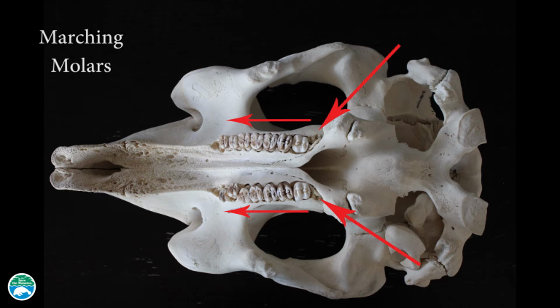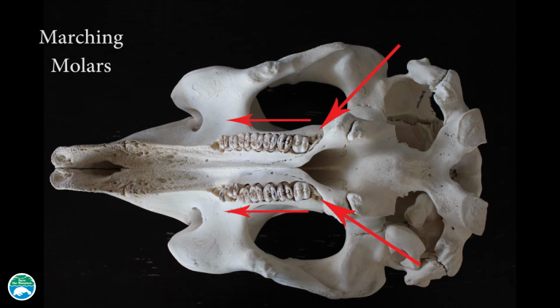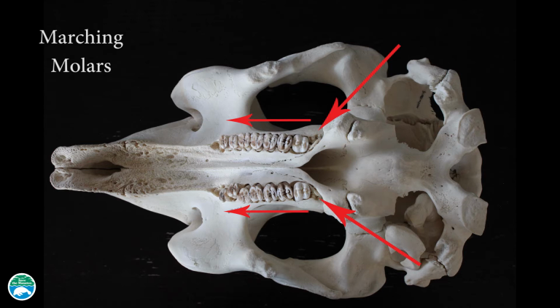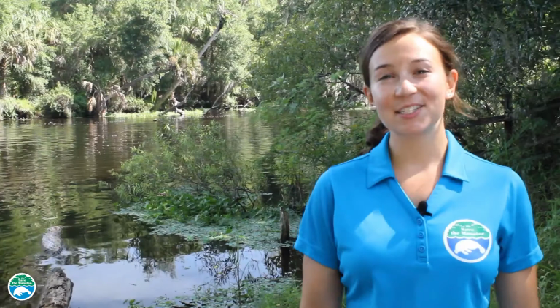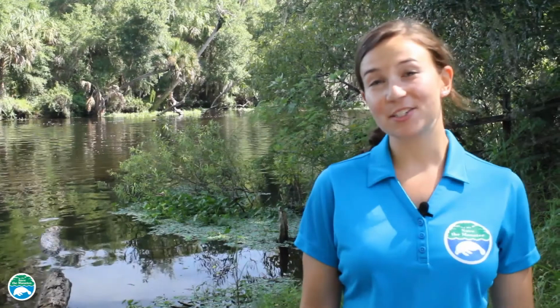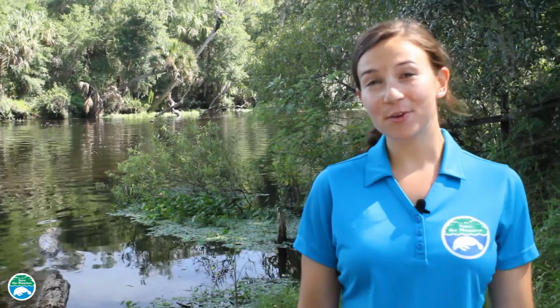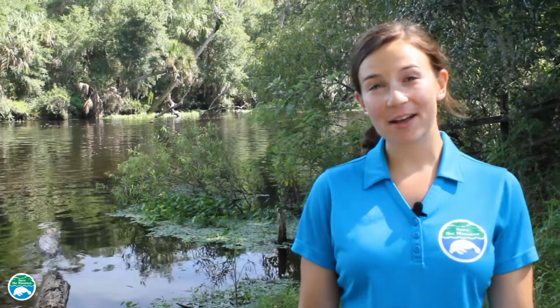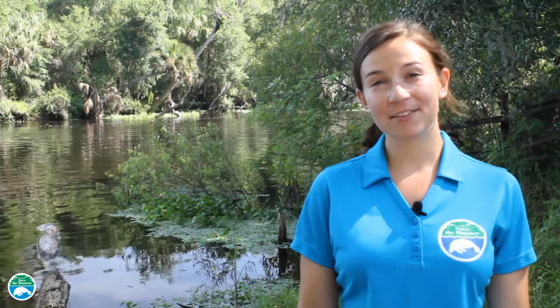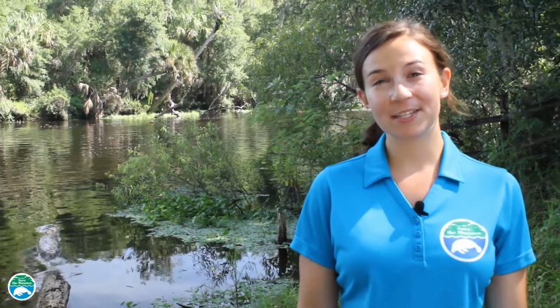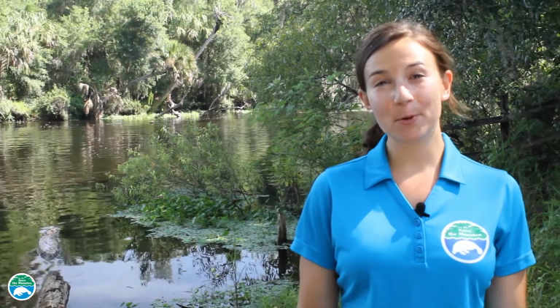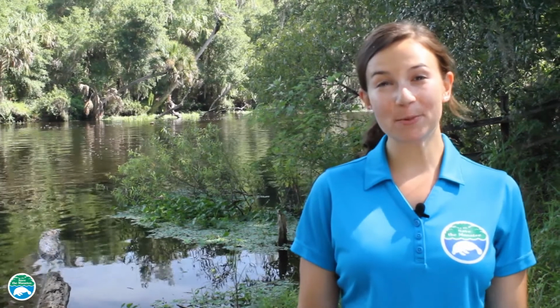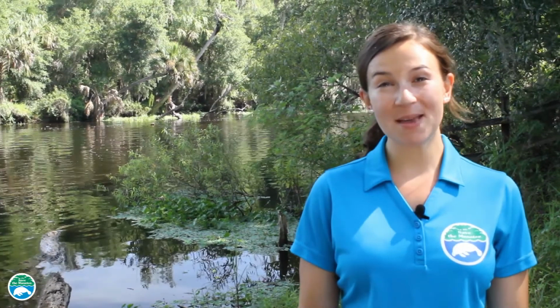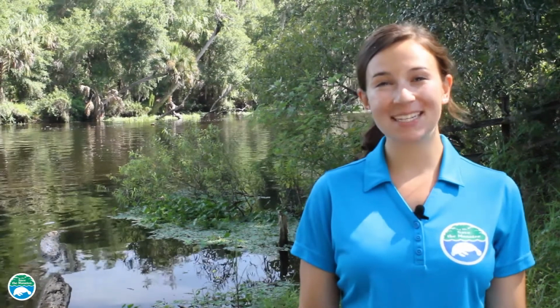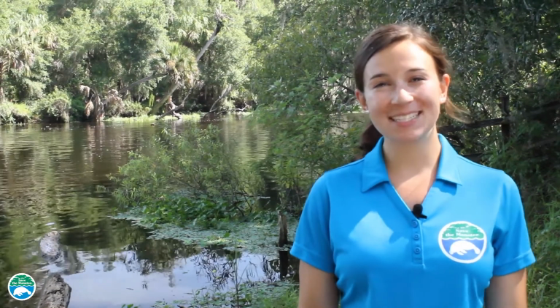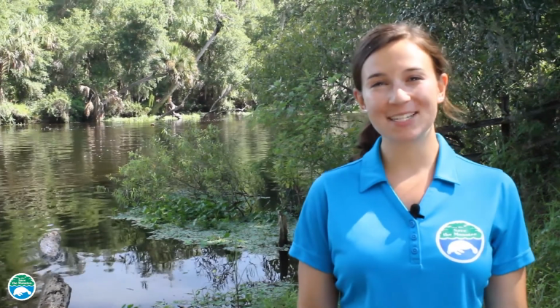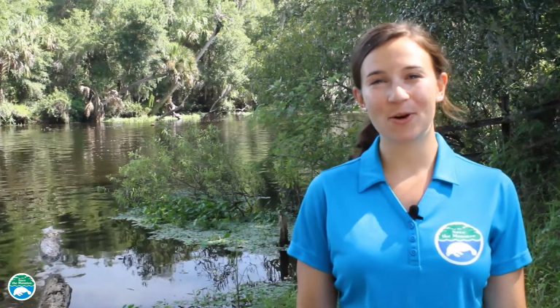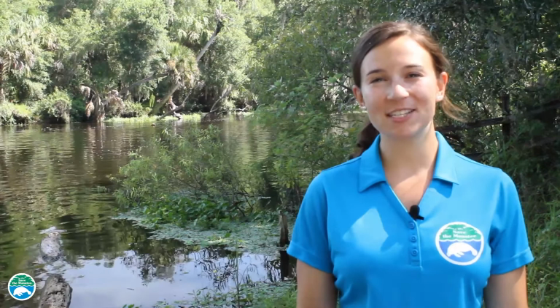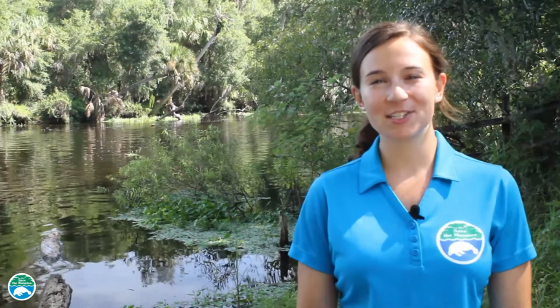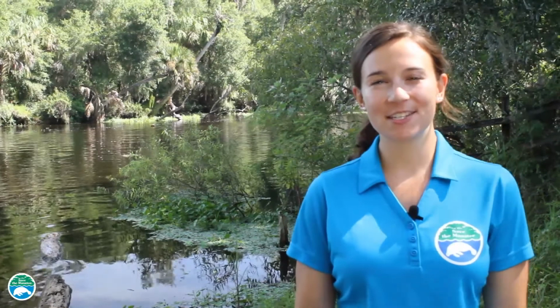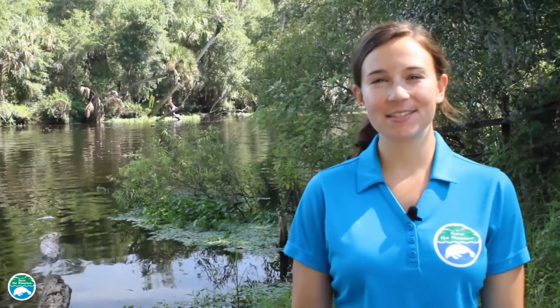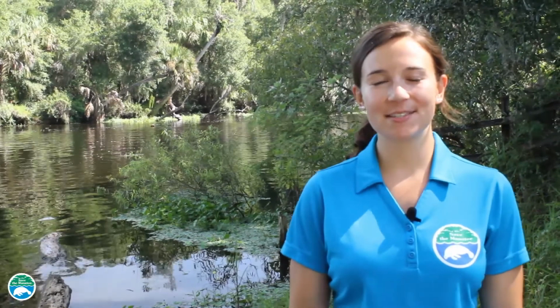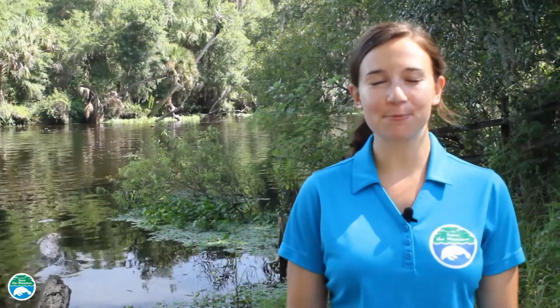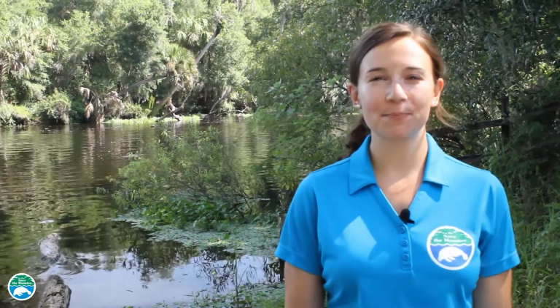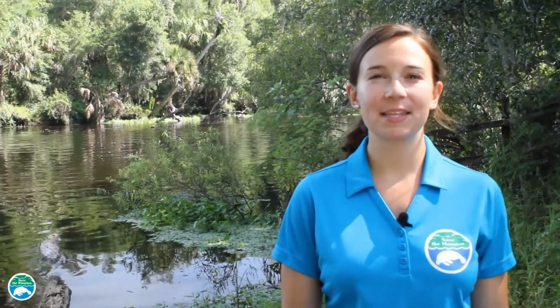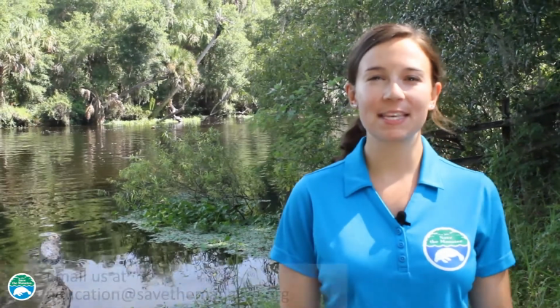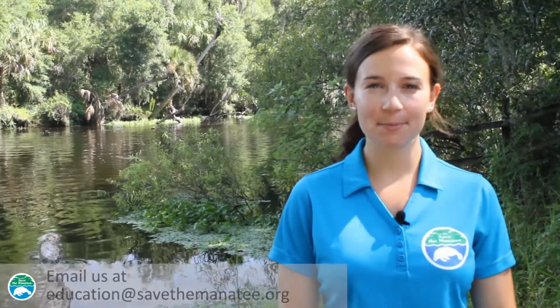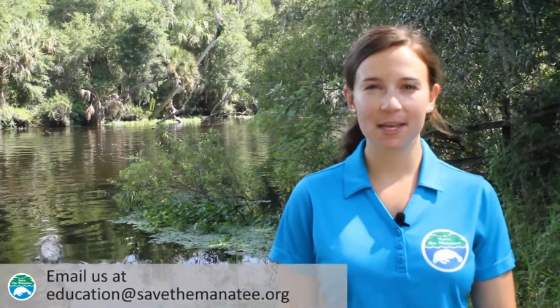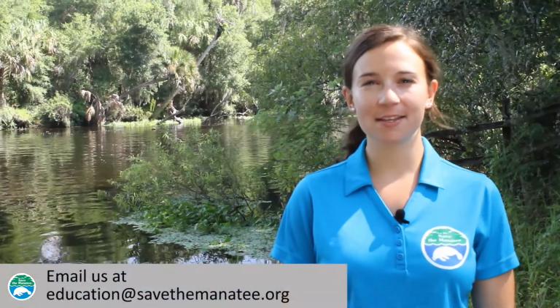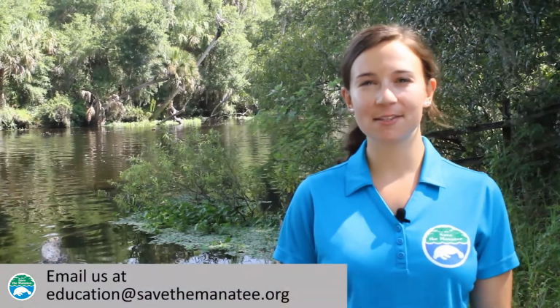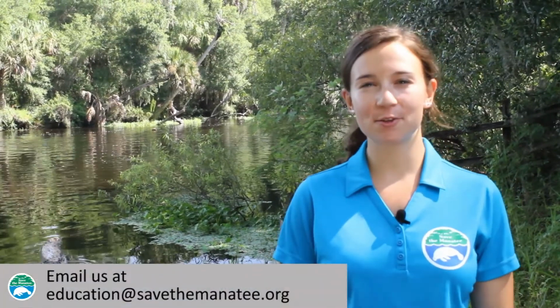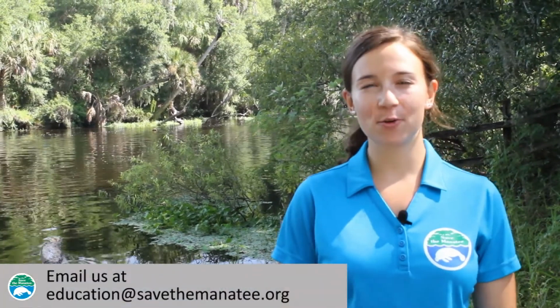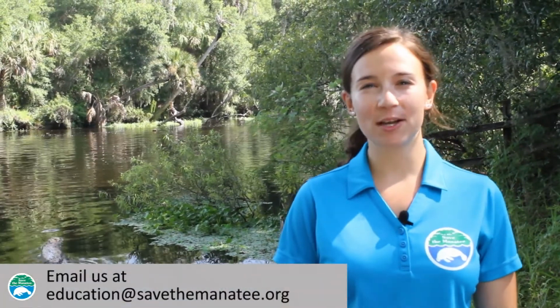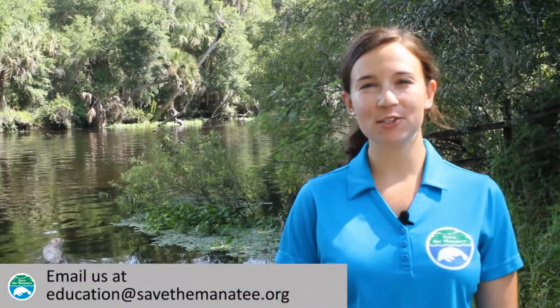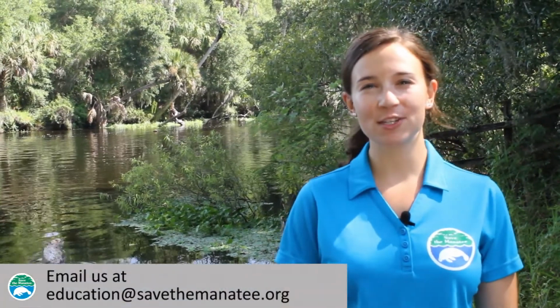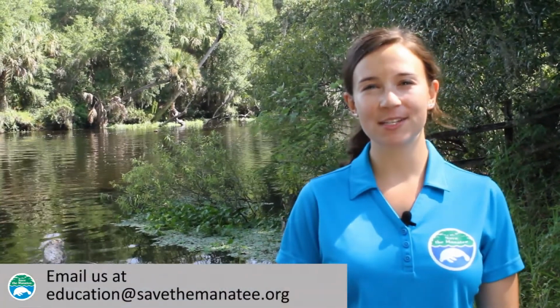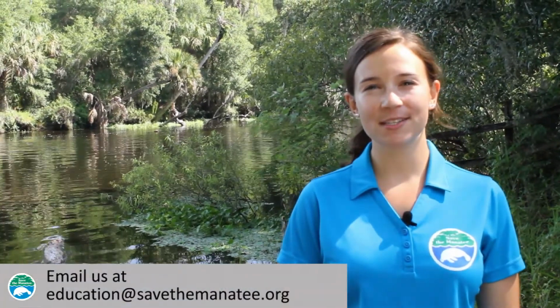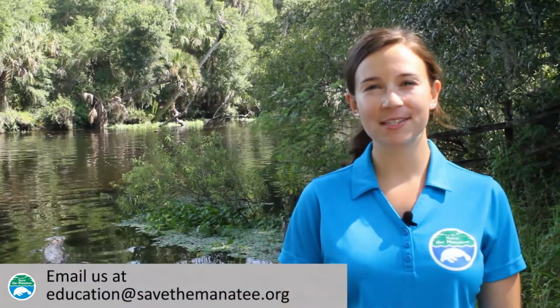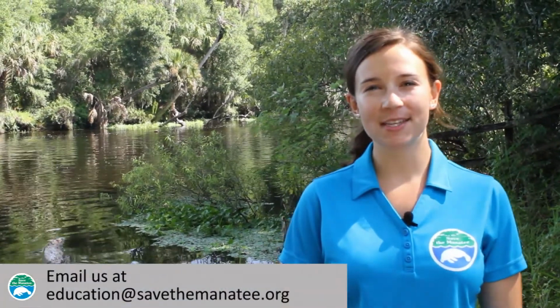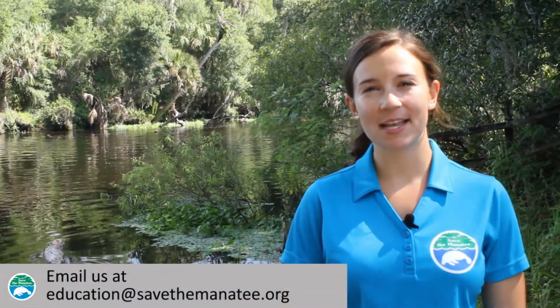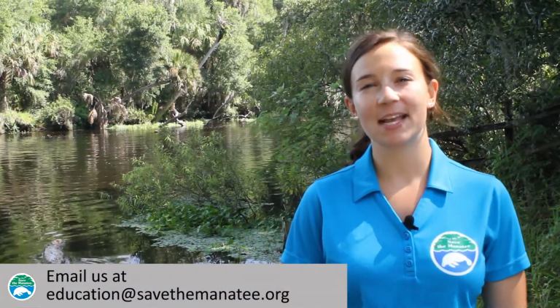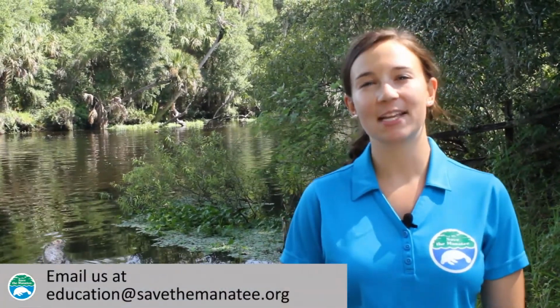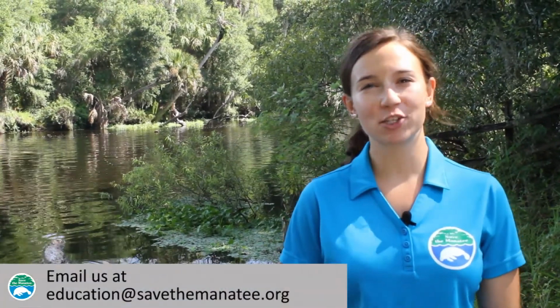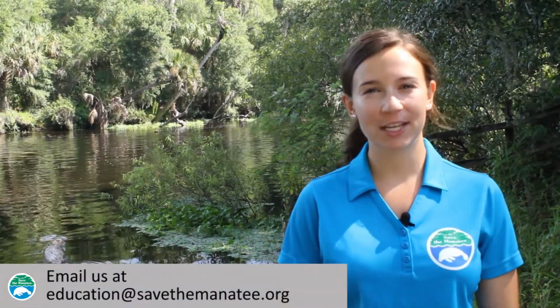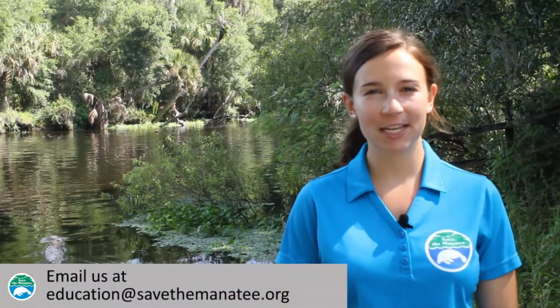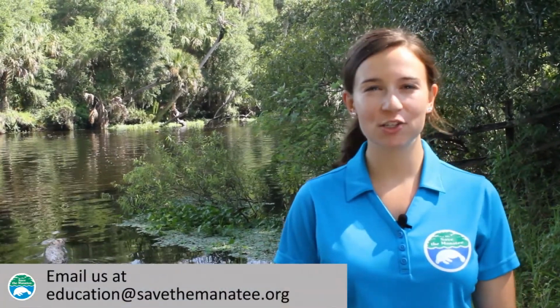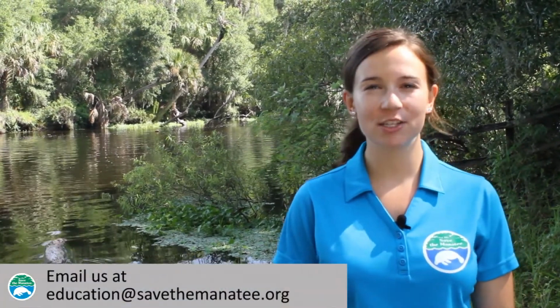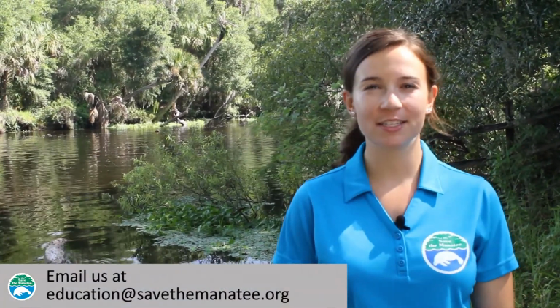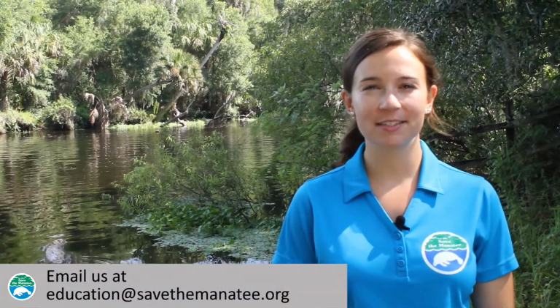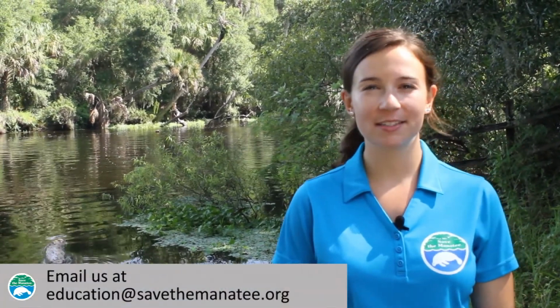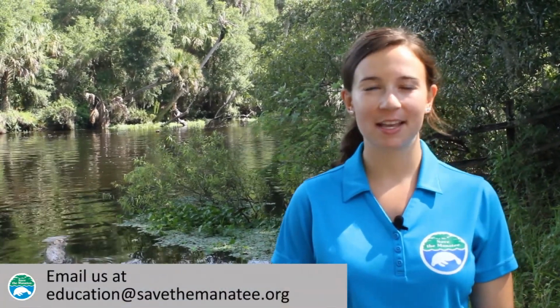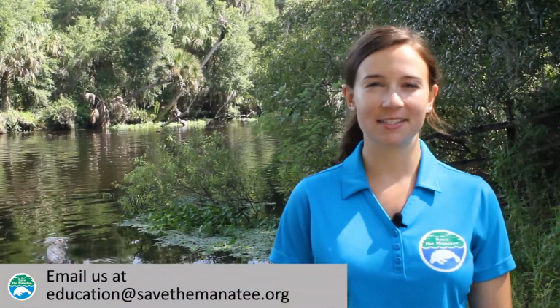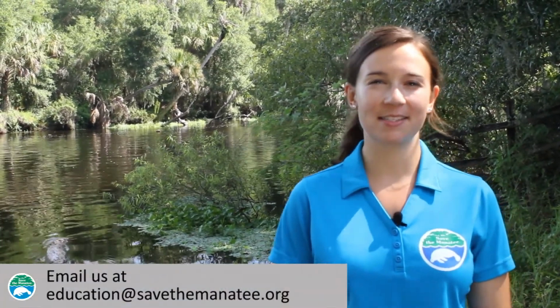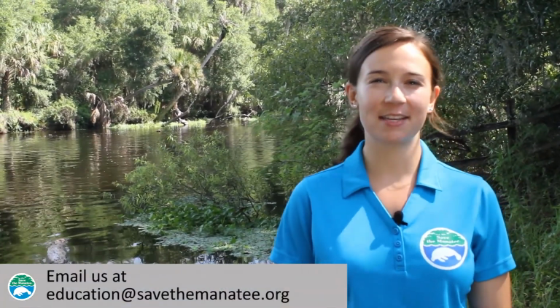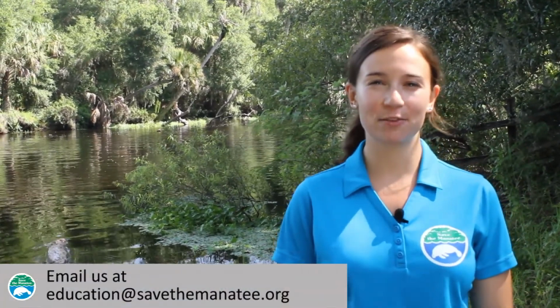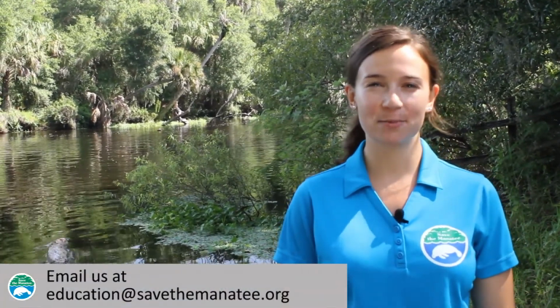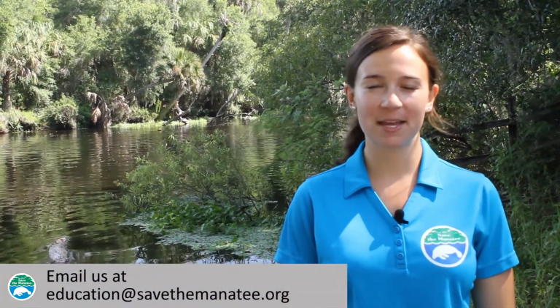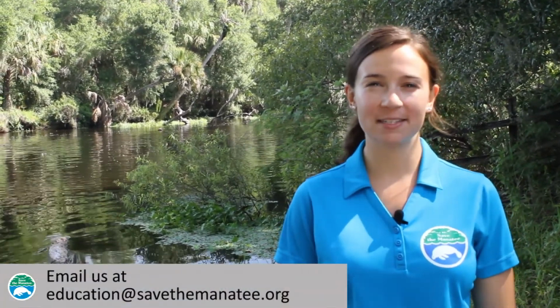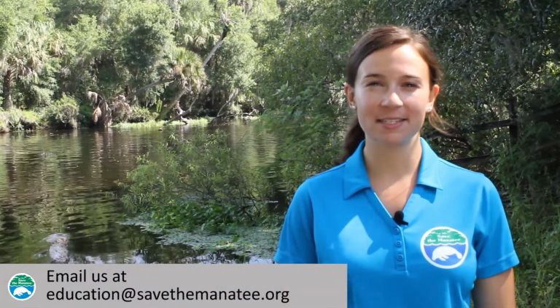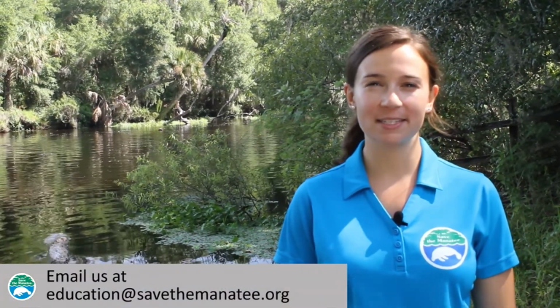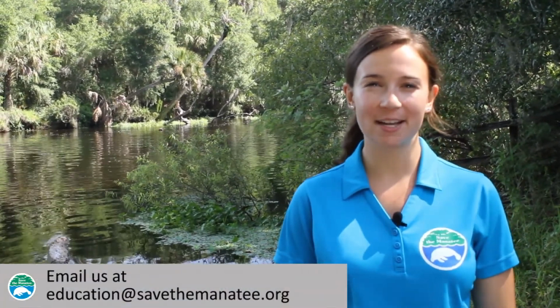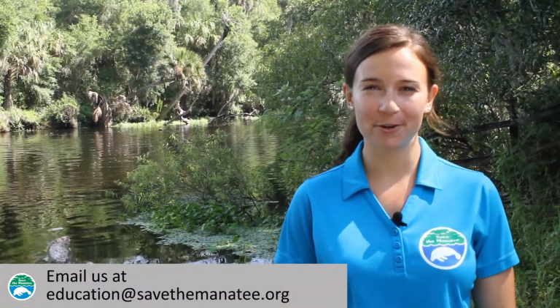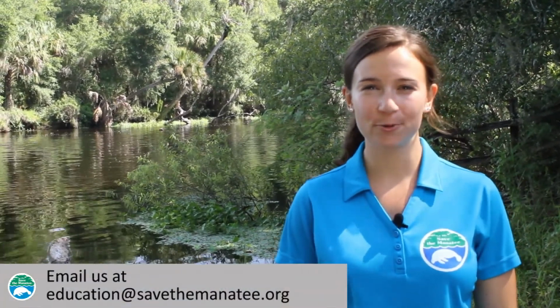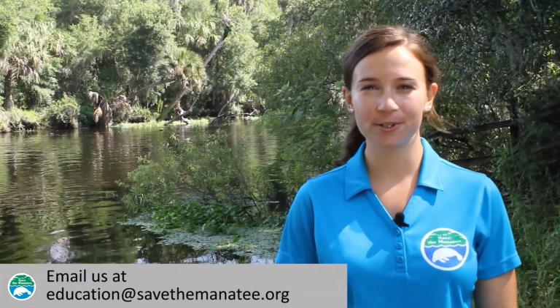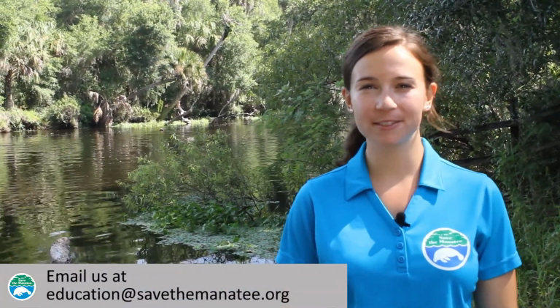Do you have any more manatee questions? Email us your questions at education@savethemanatee.org.